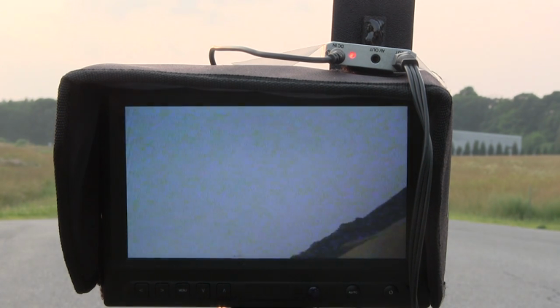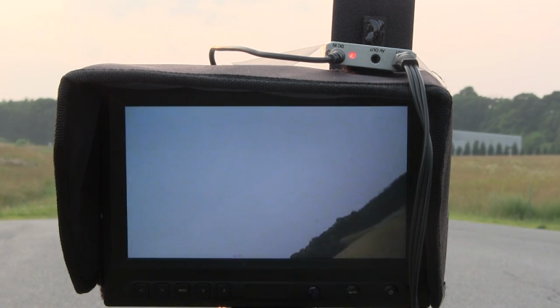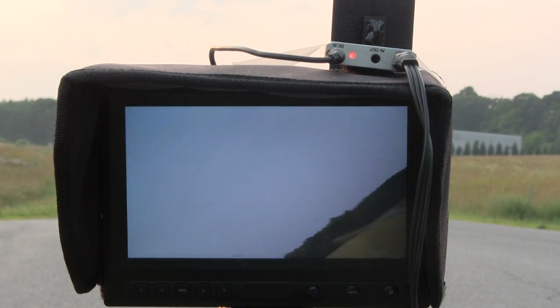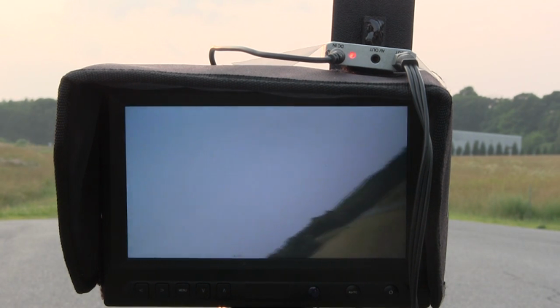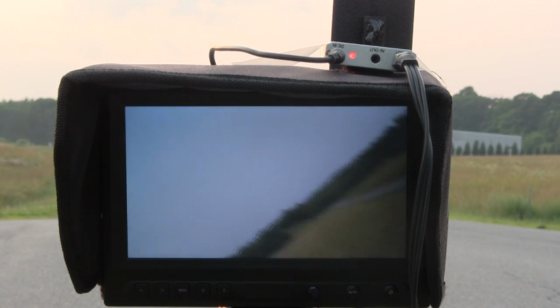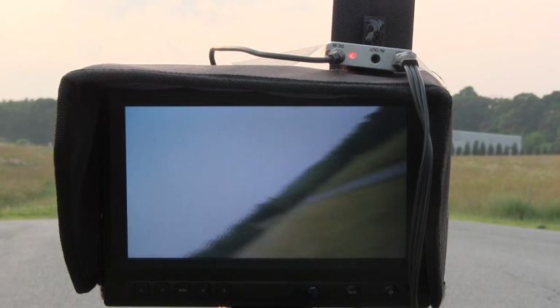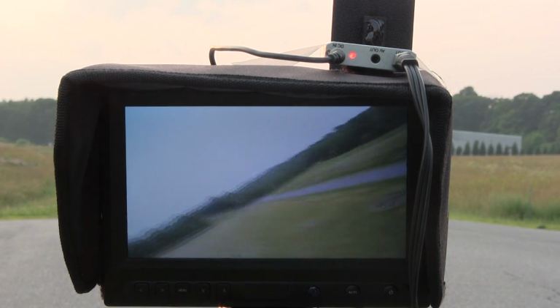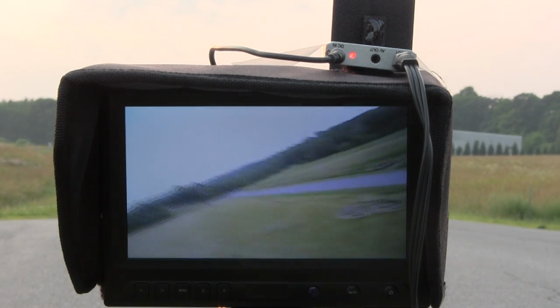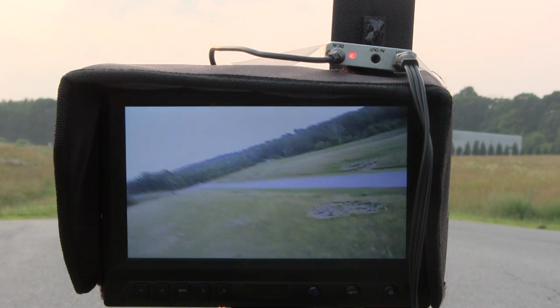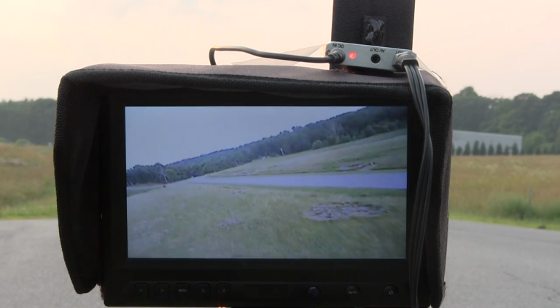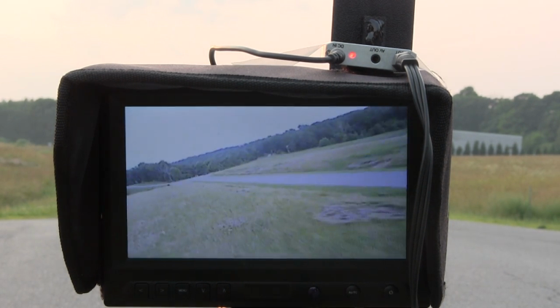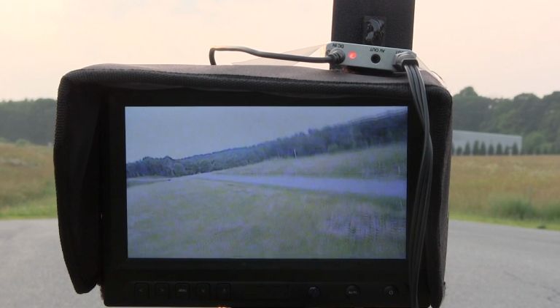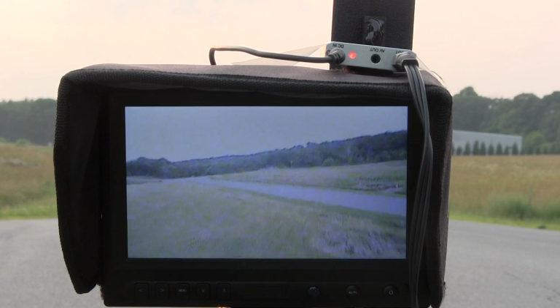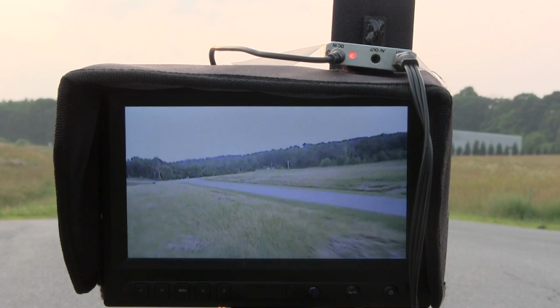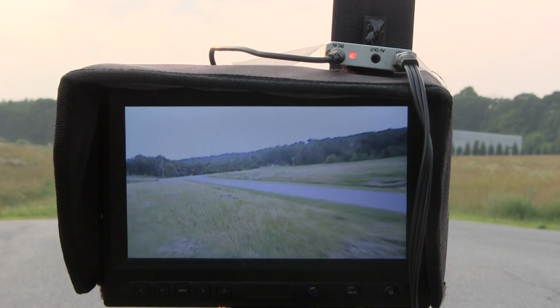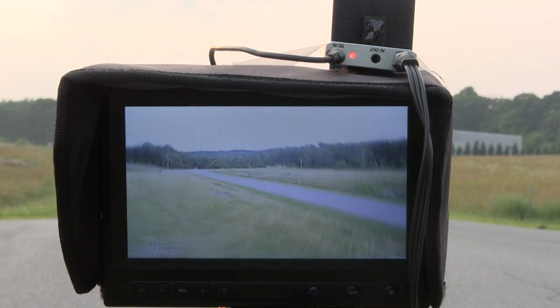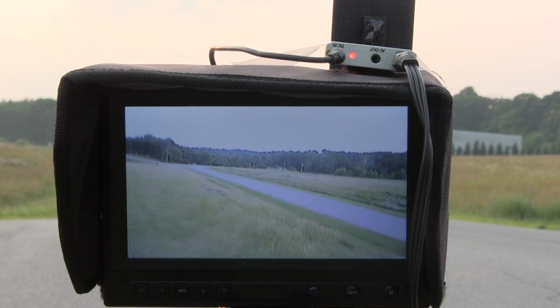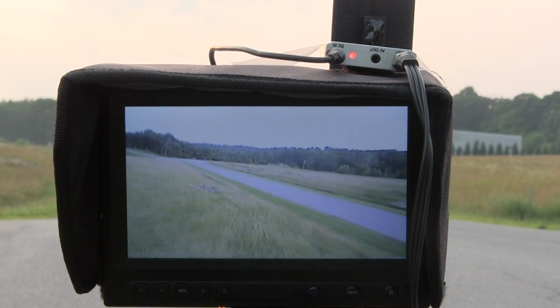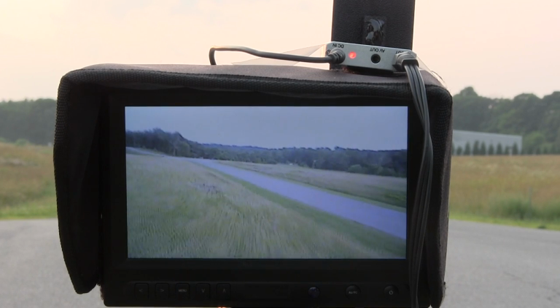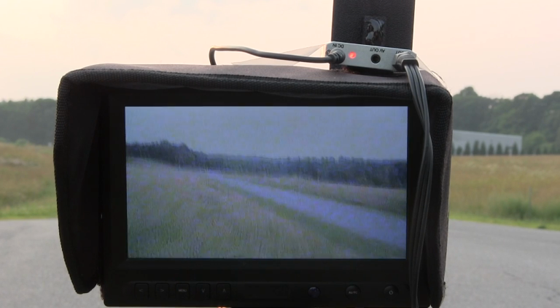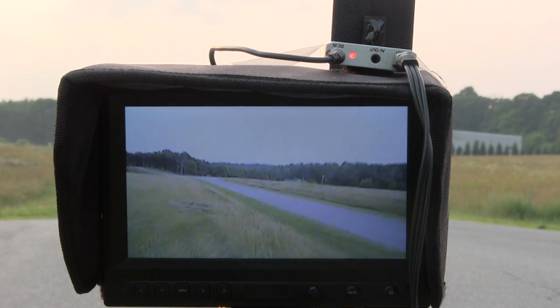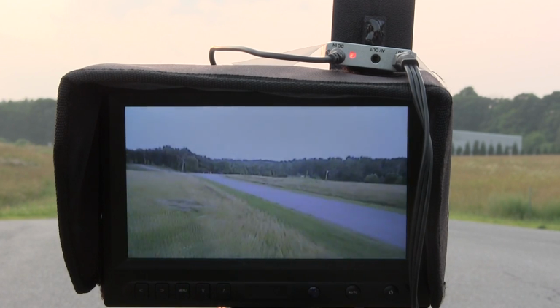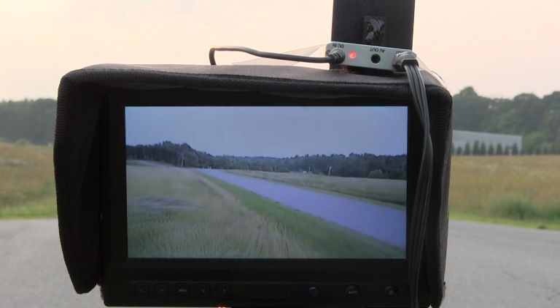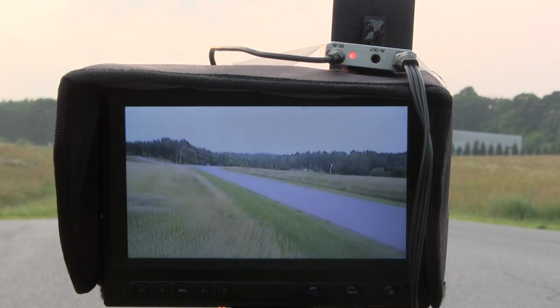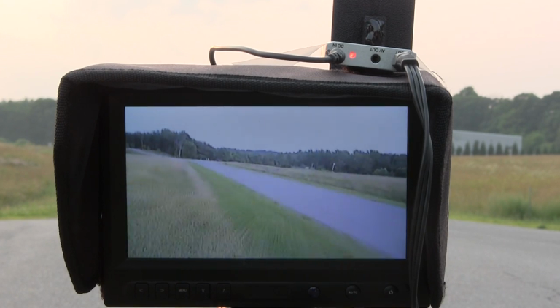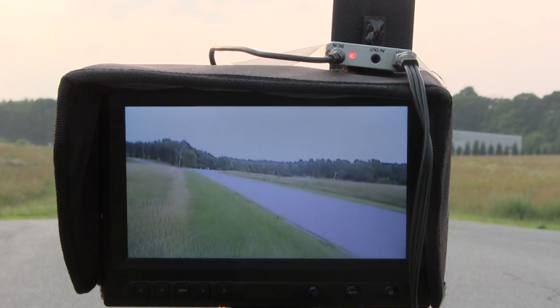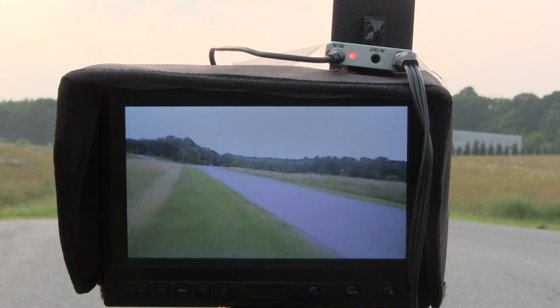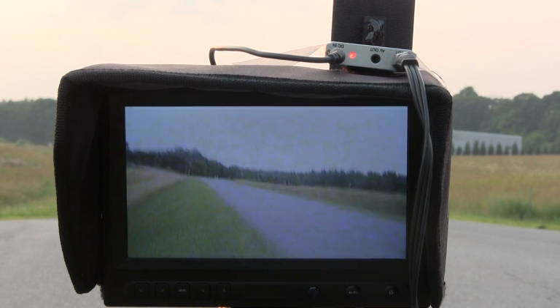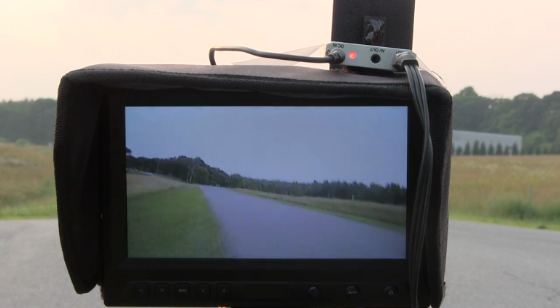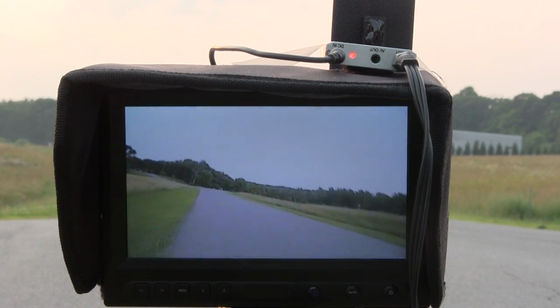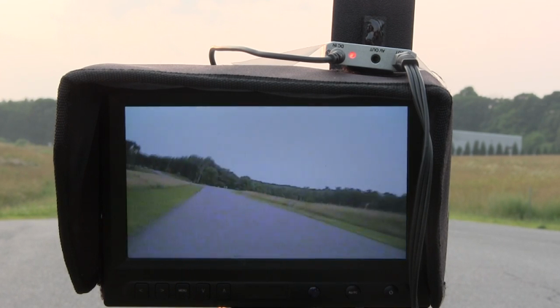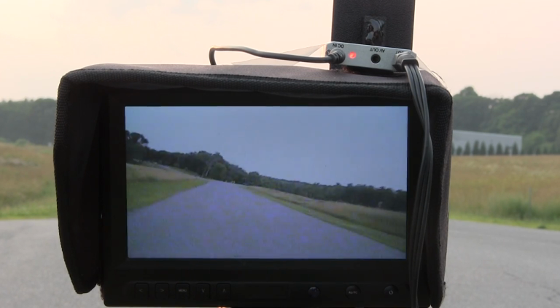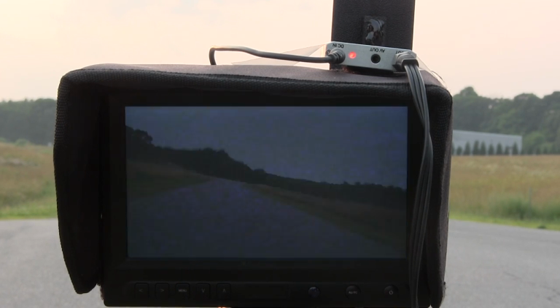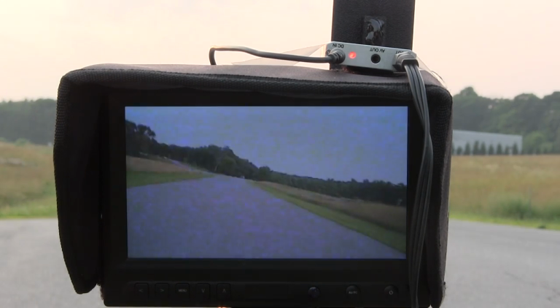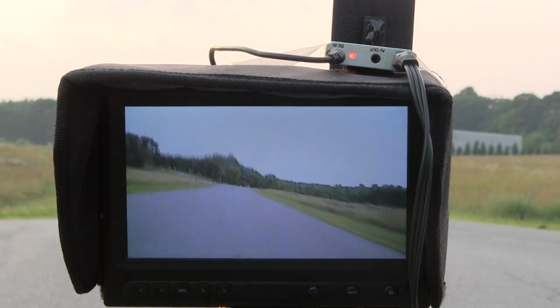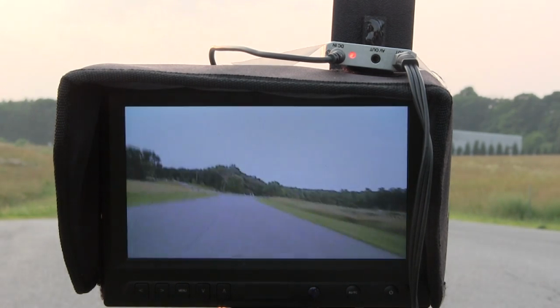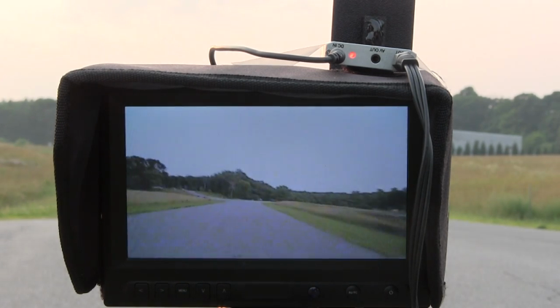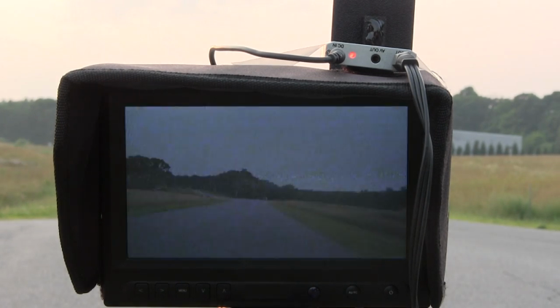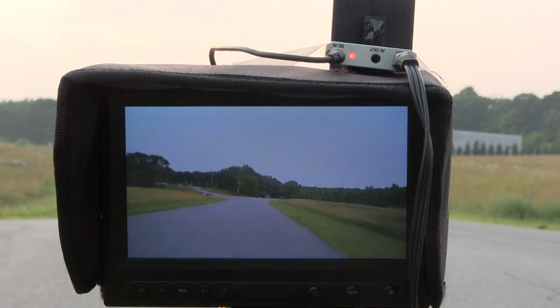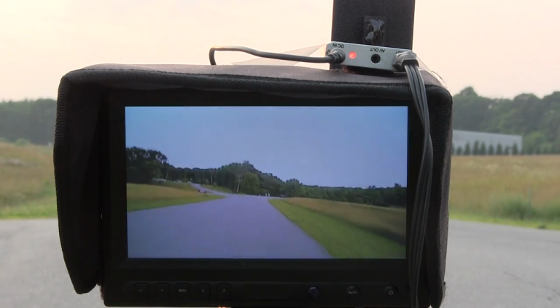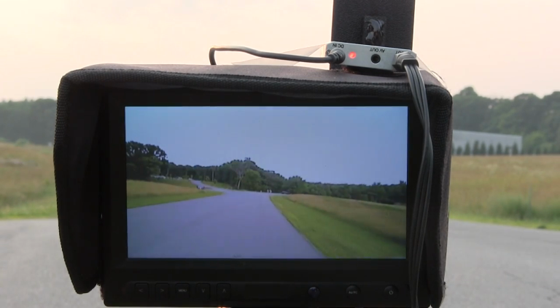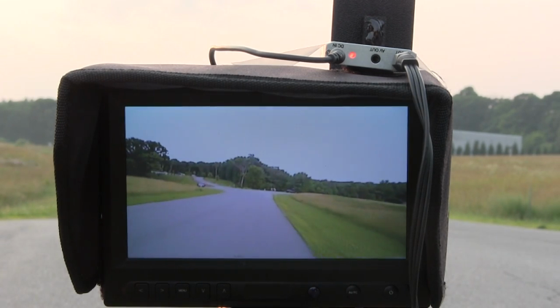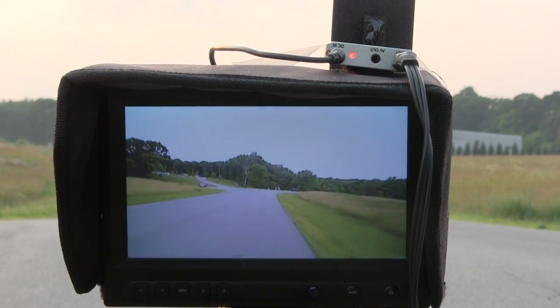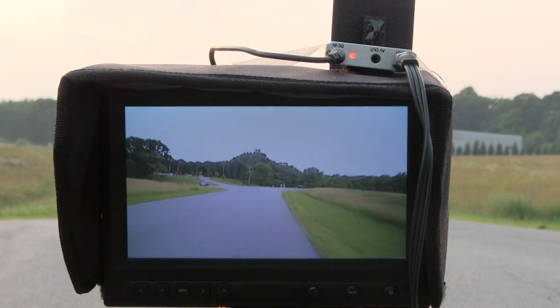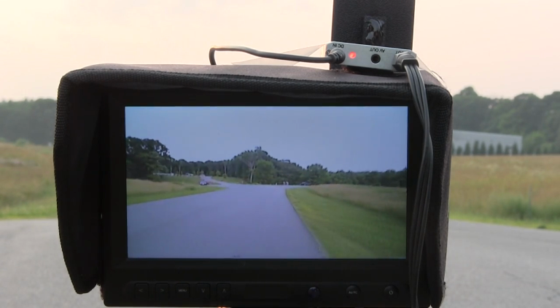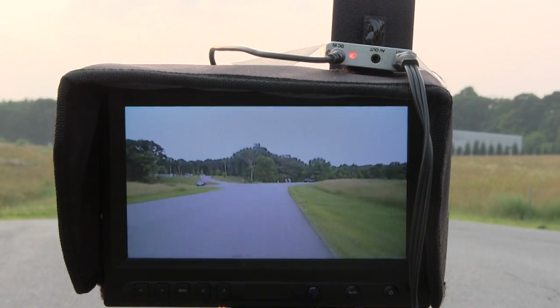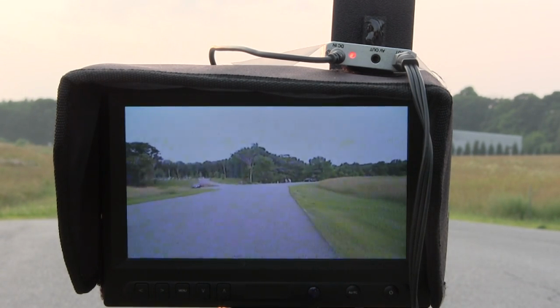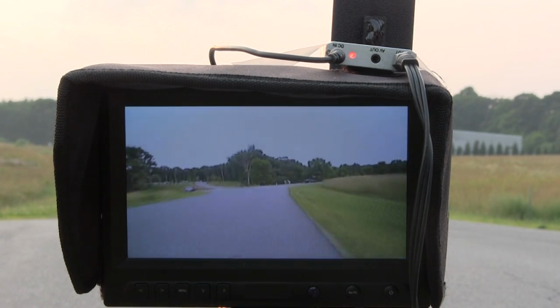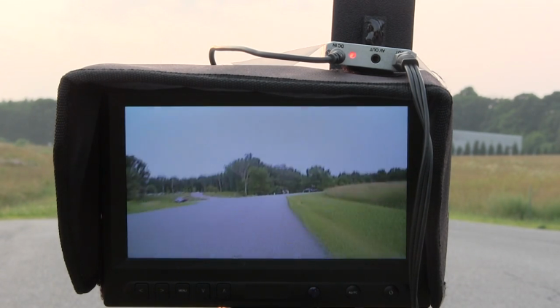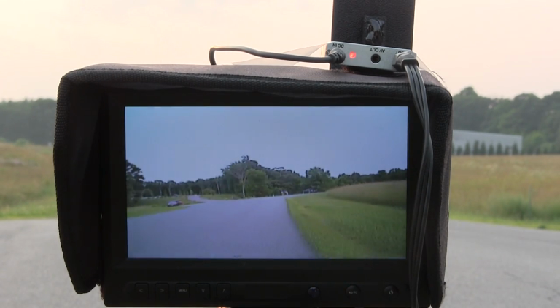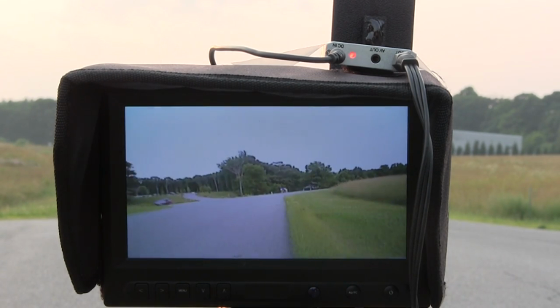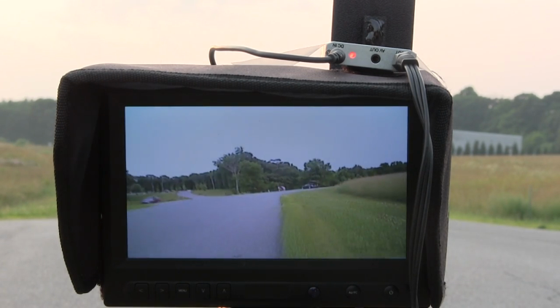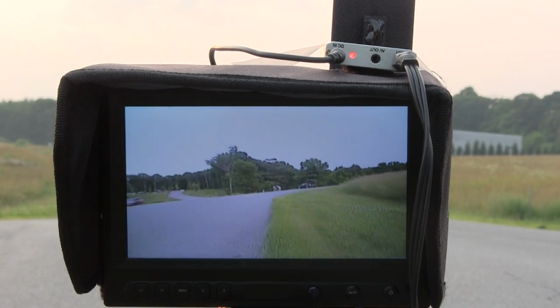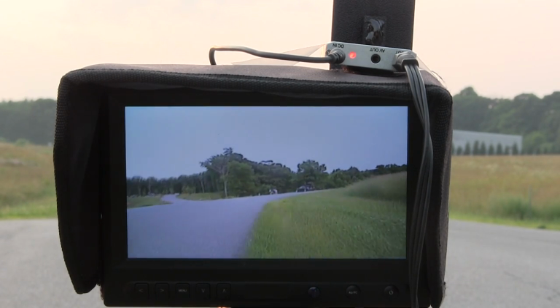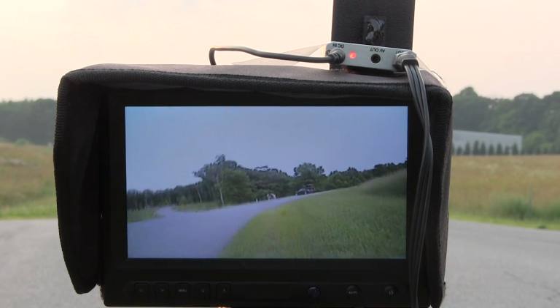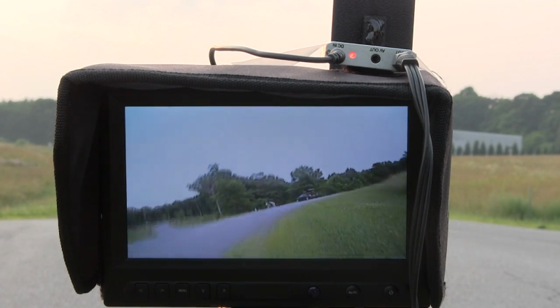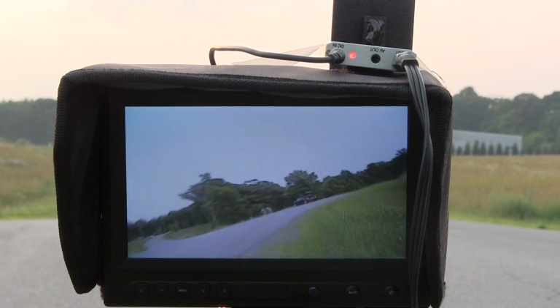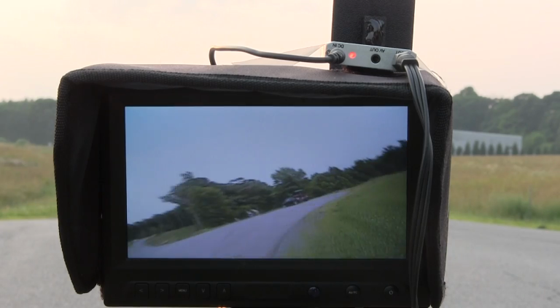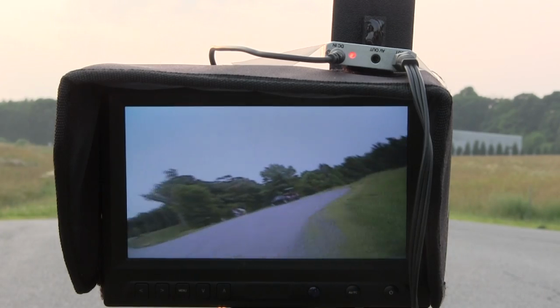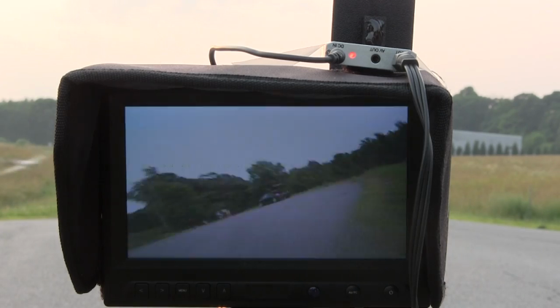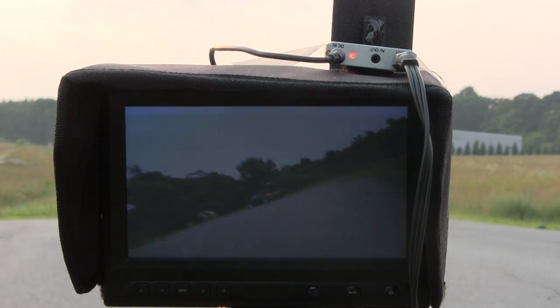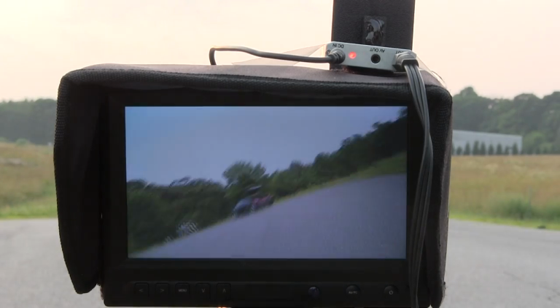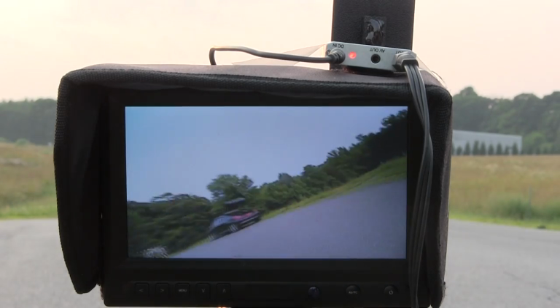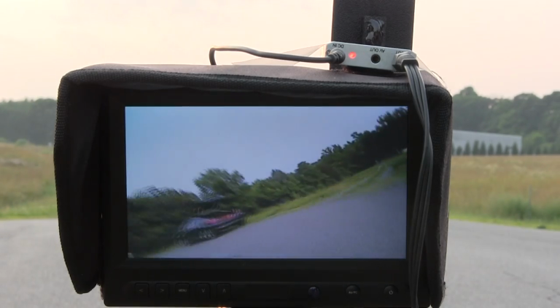So it appears that a Part 15 compliant video transmitter at 5.8 GHz is certainly raceable for mini quads.